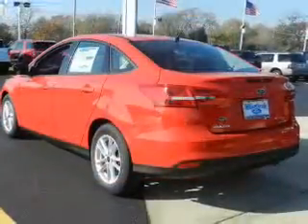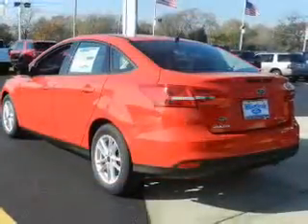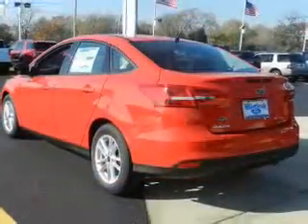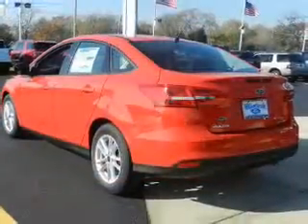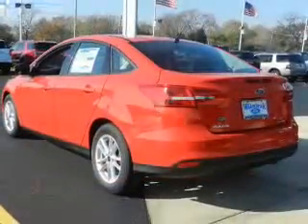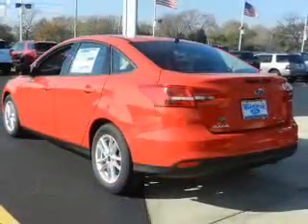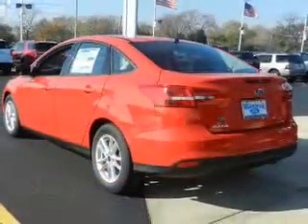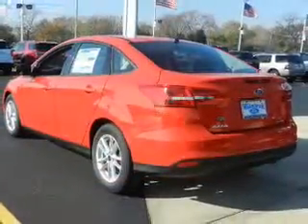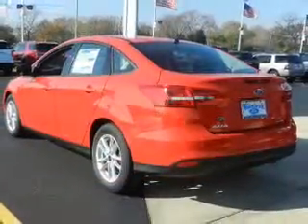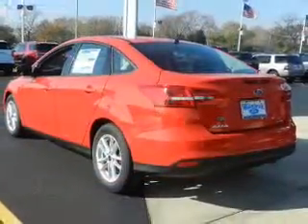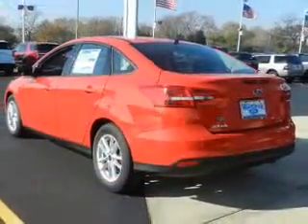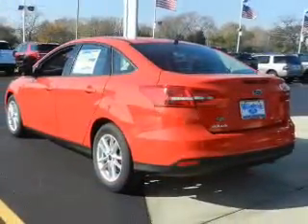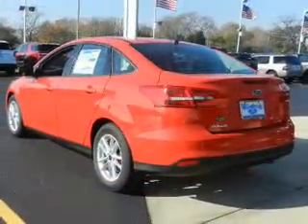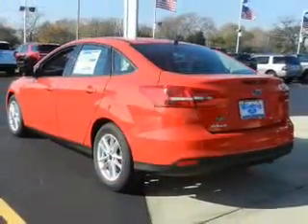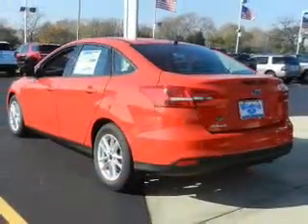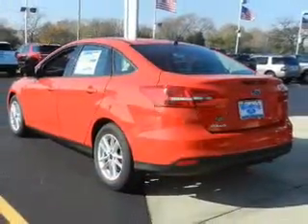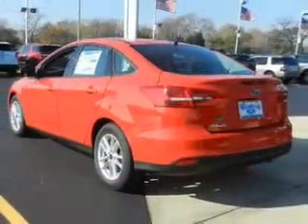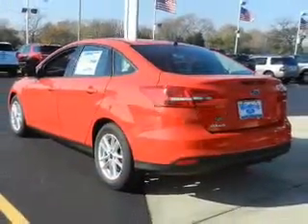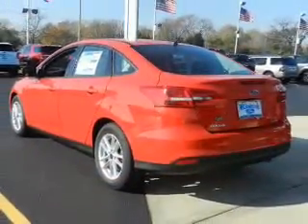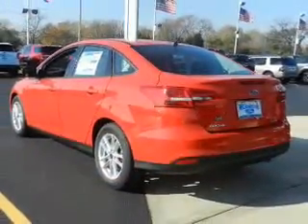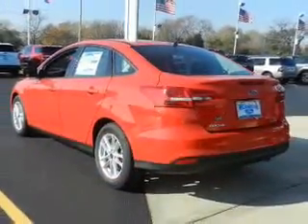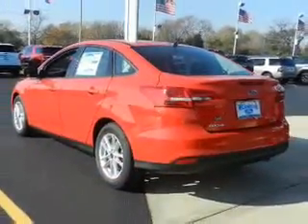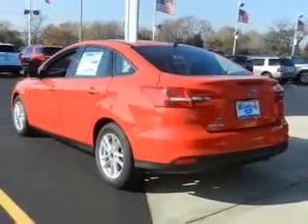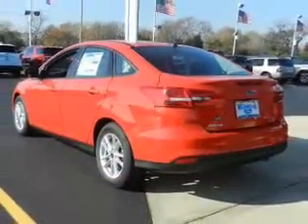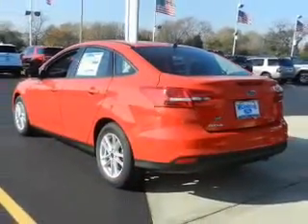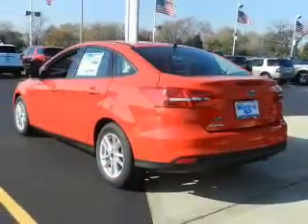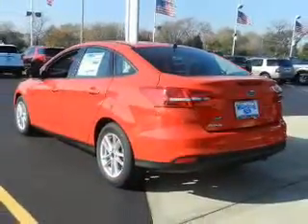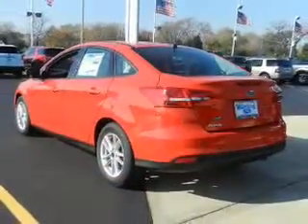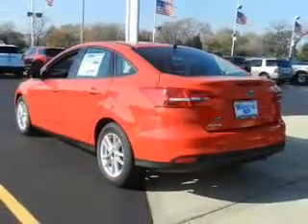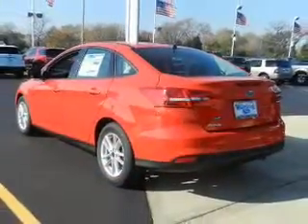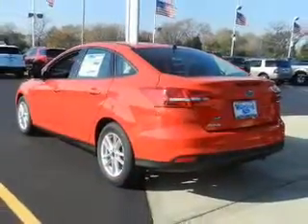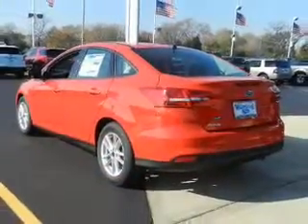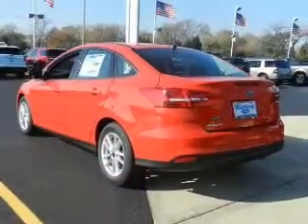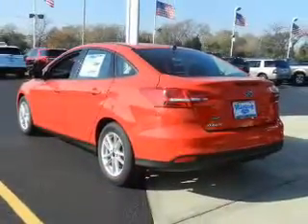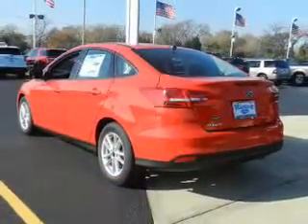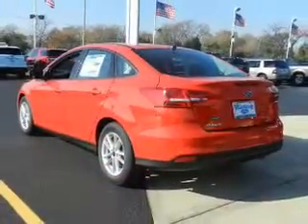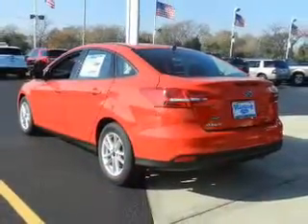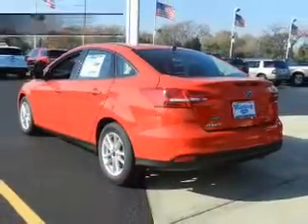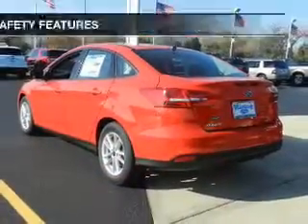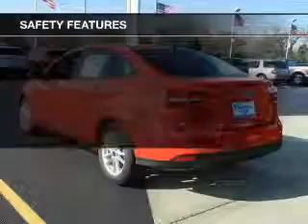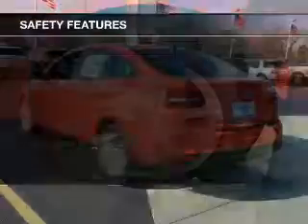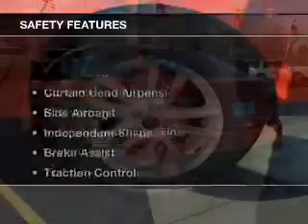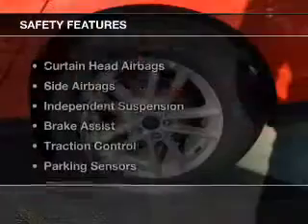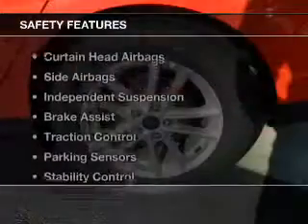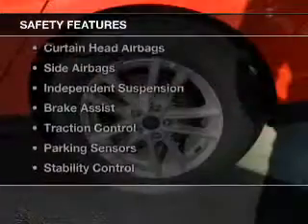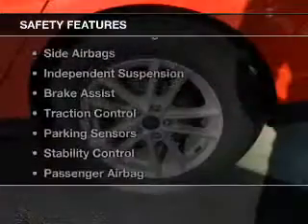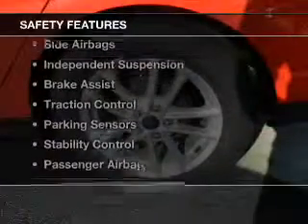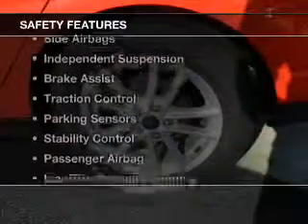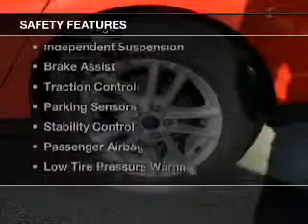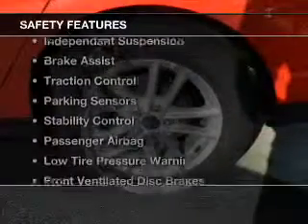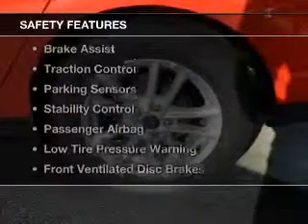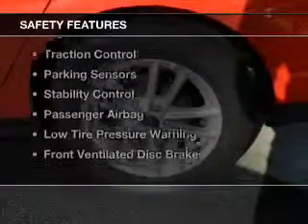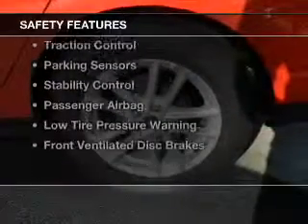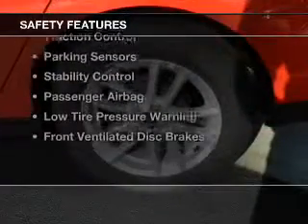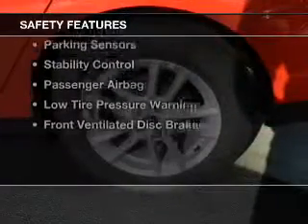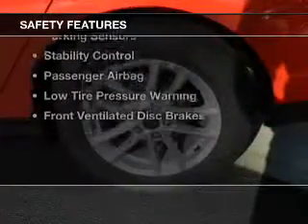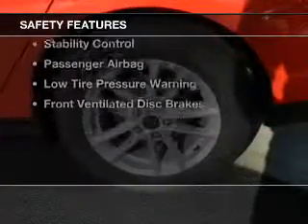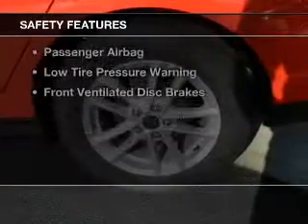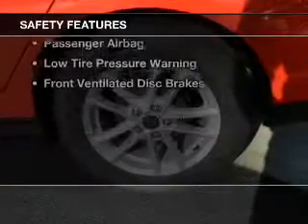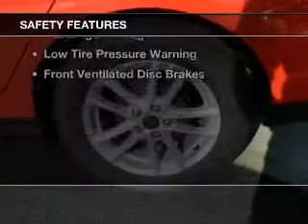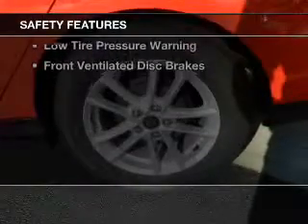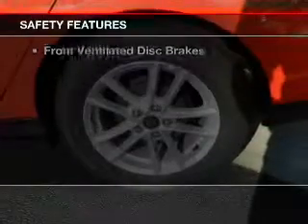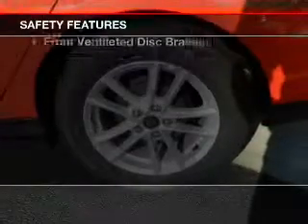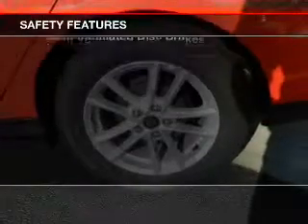A tilt and telescopic steering wheel, power seats, cruise control. Safety was made a priority with these features.